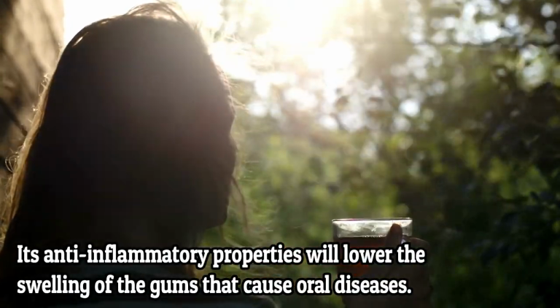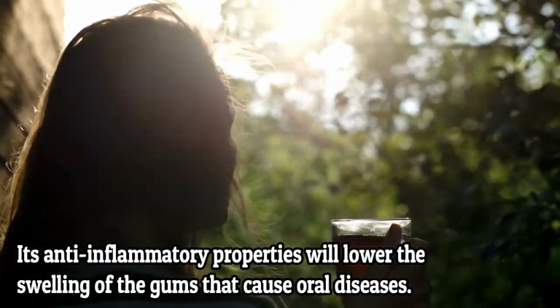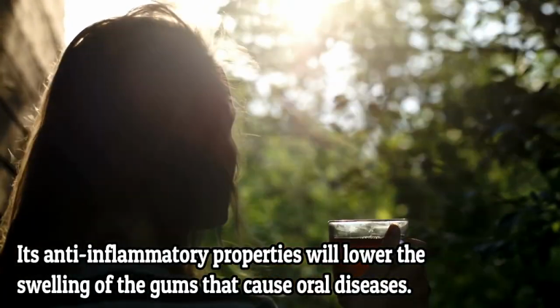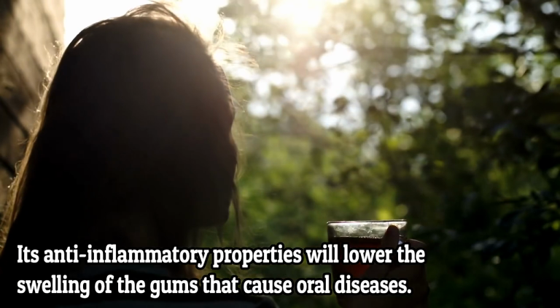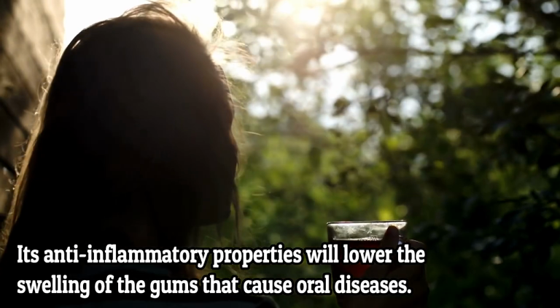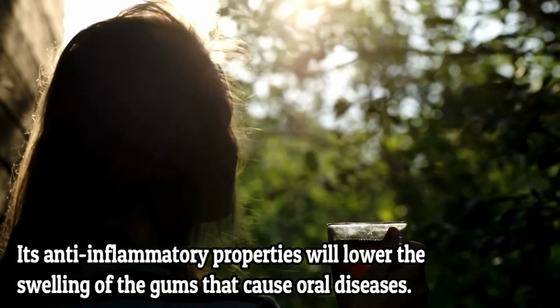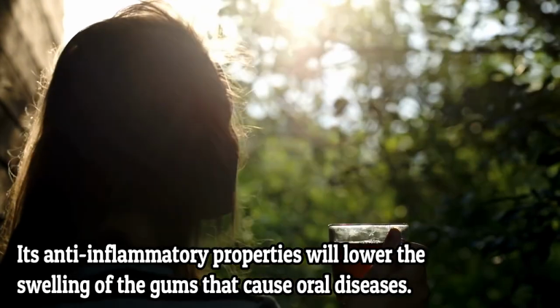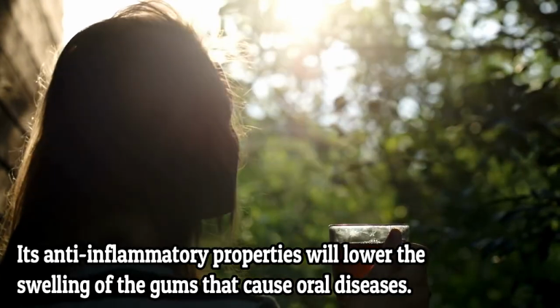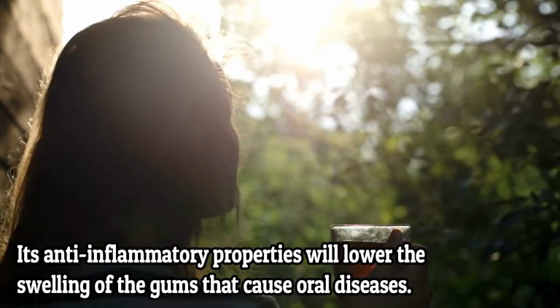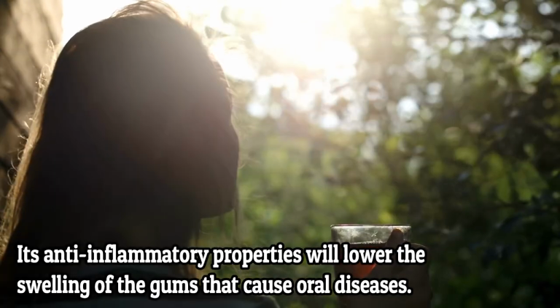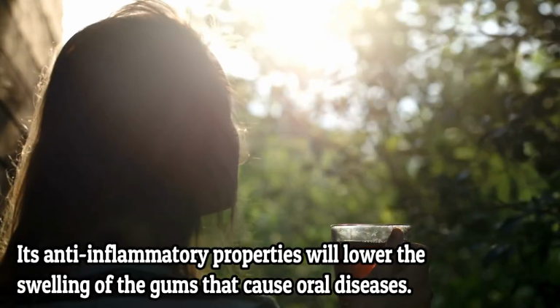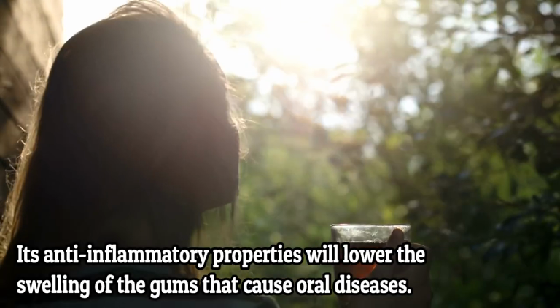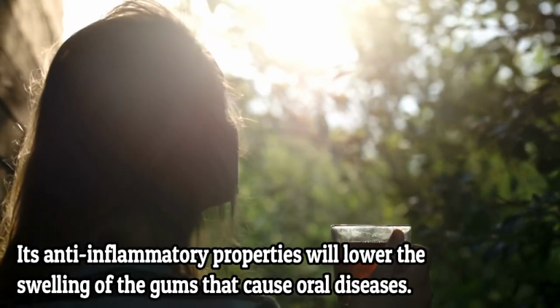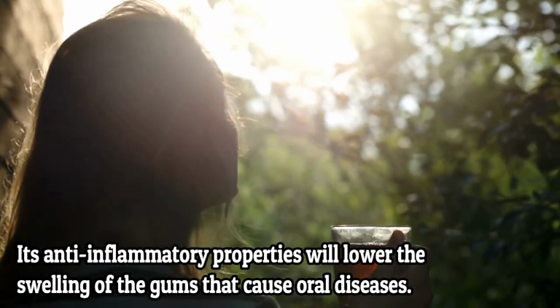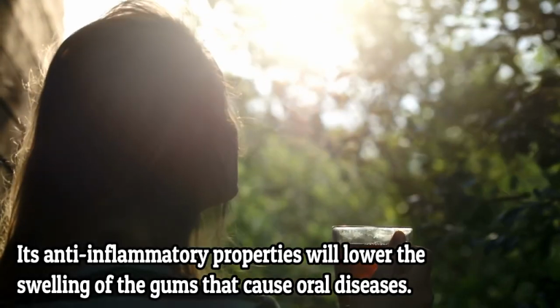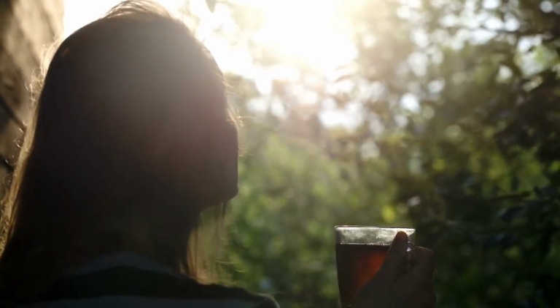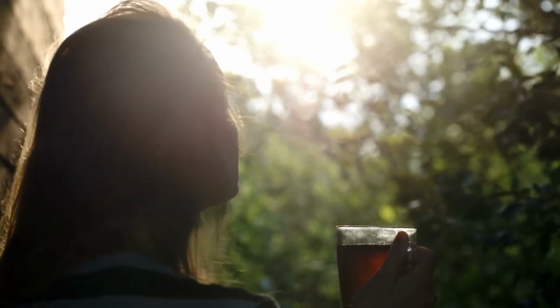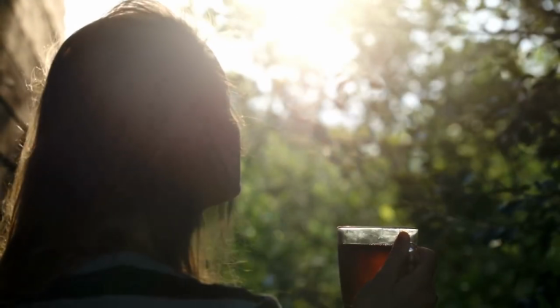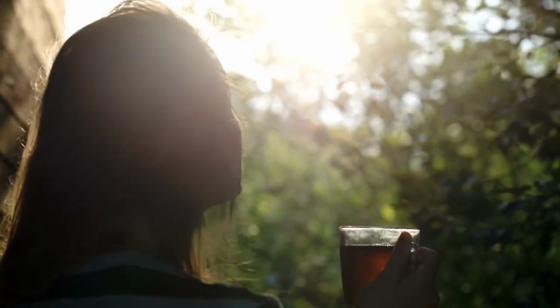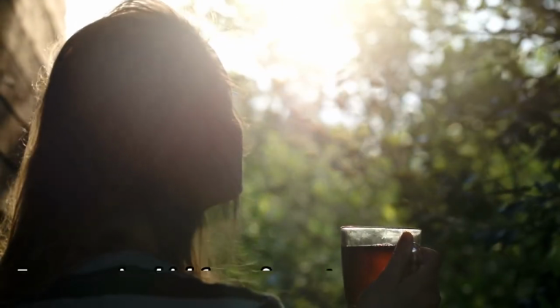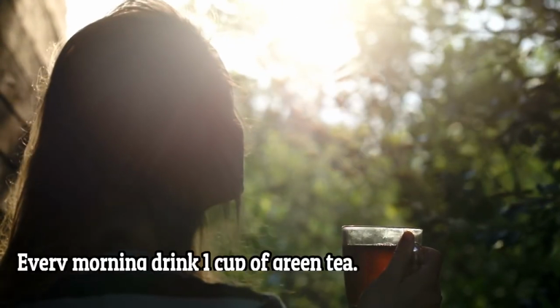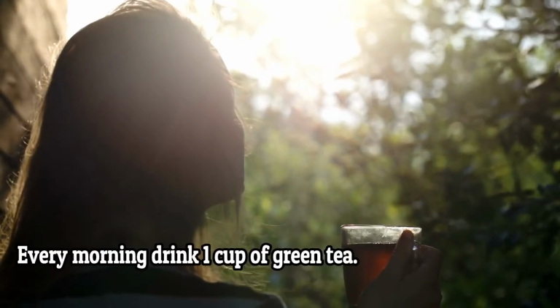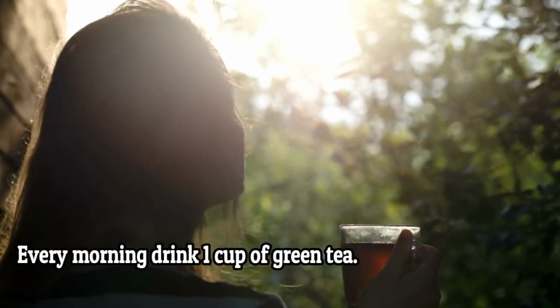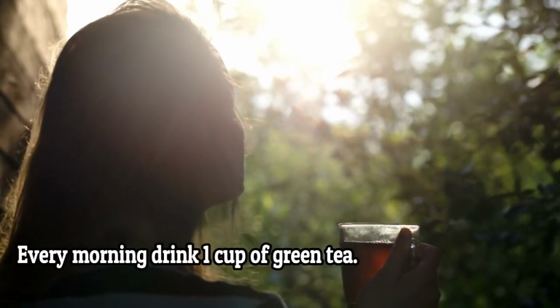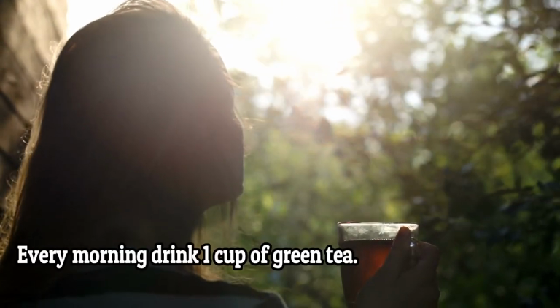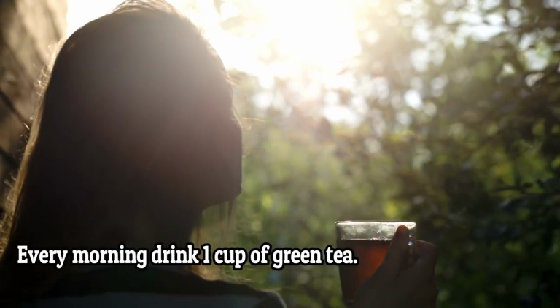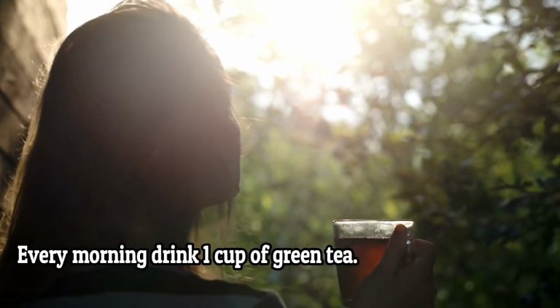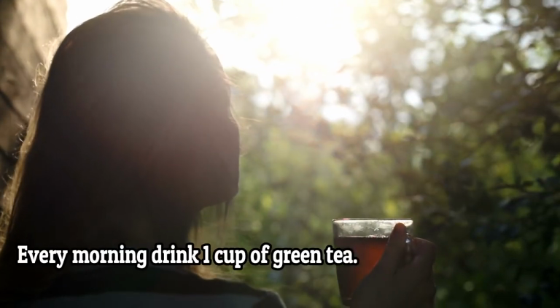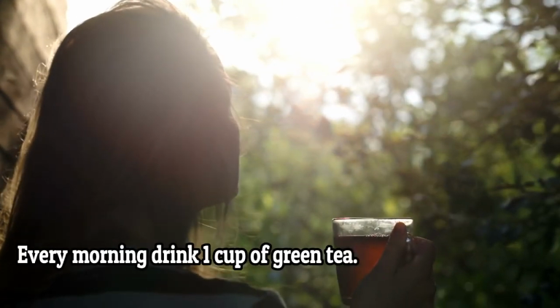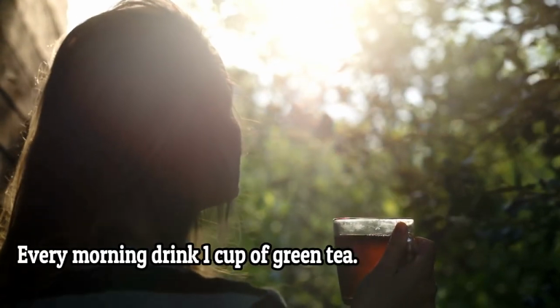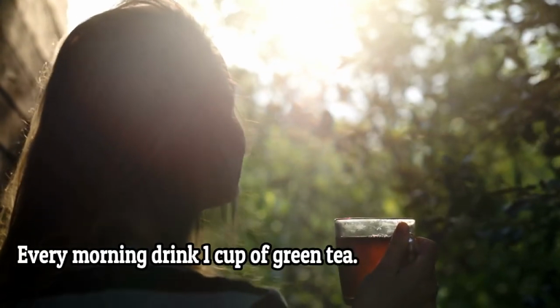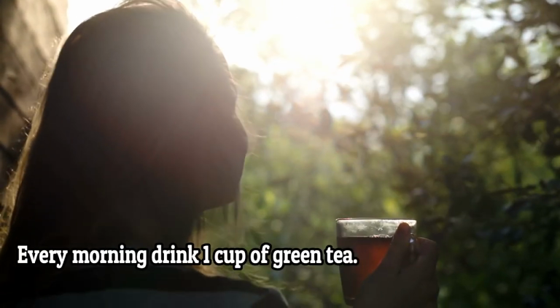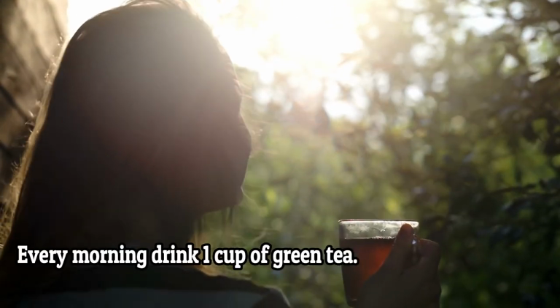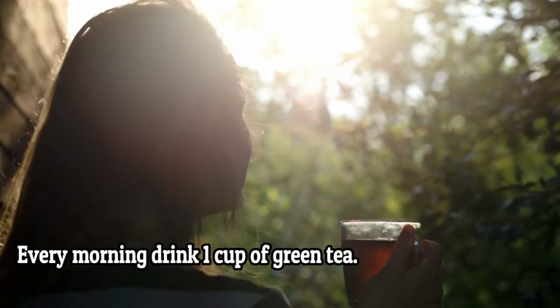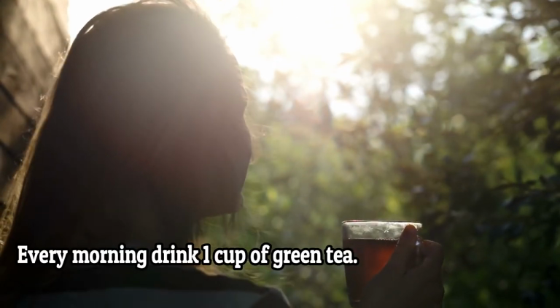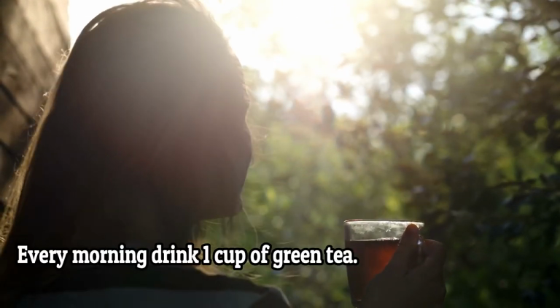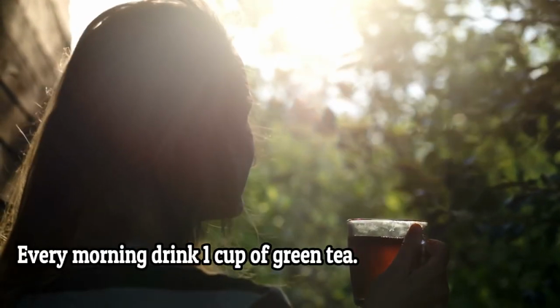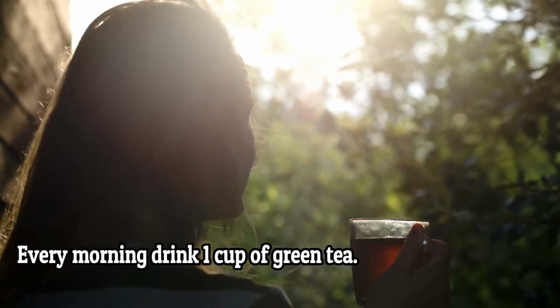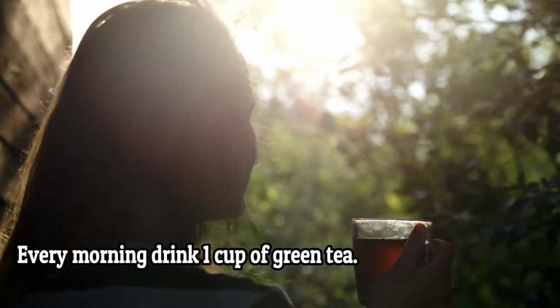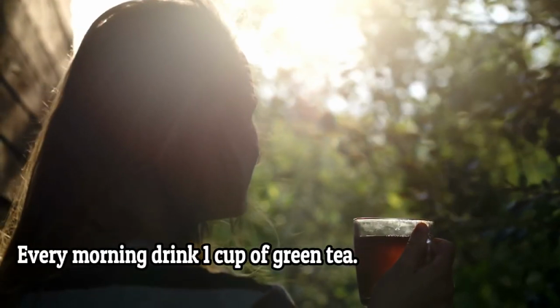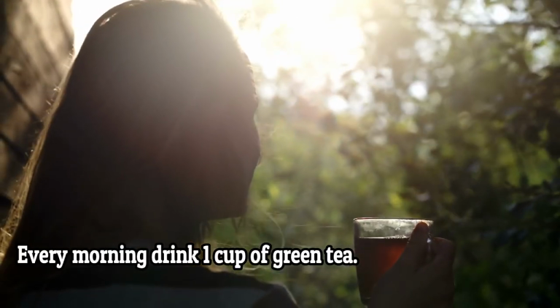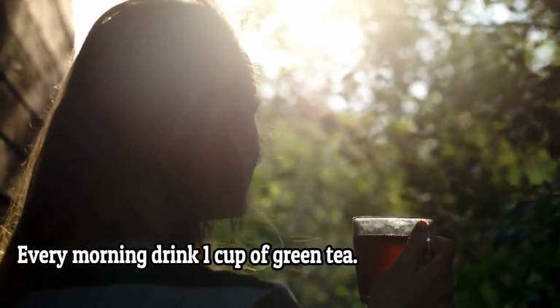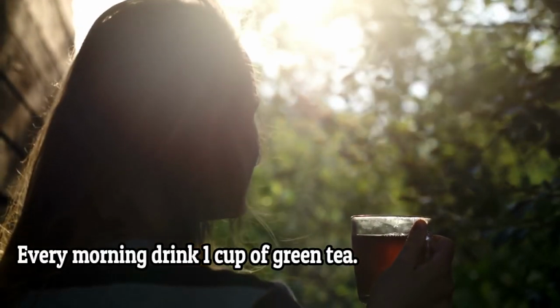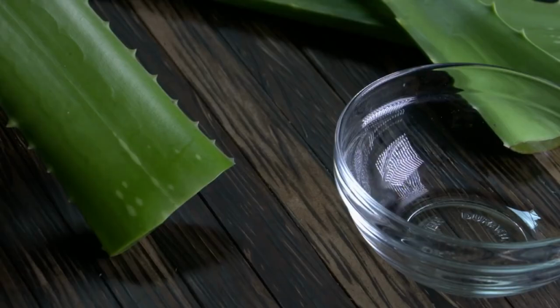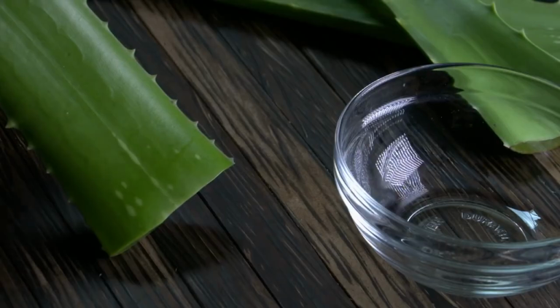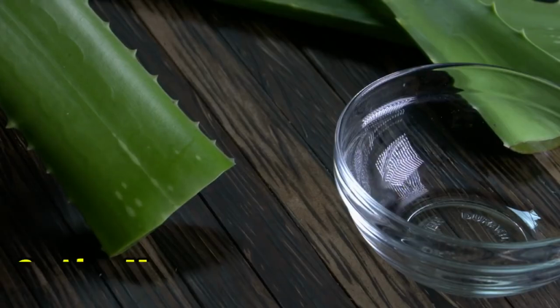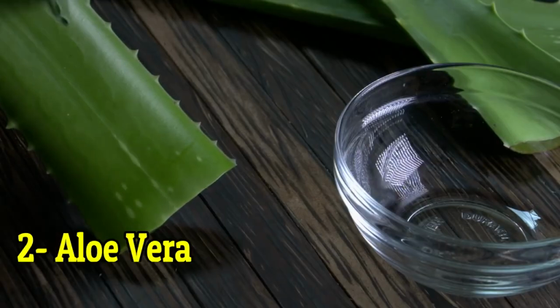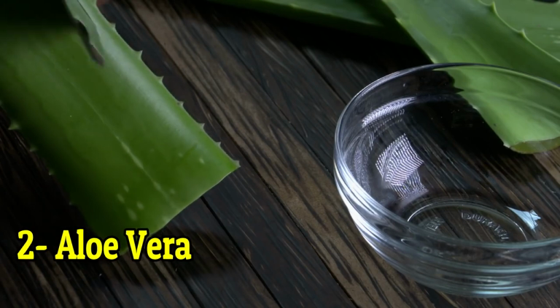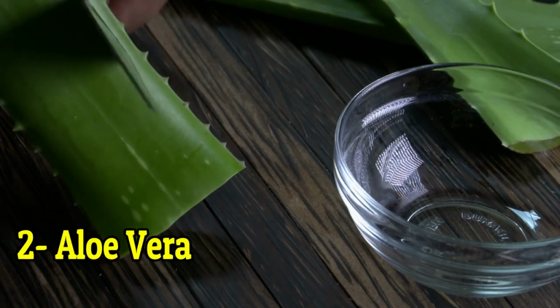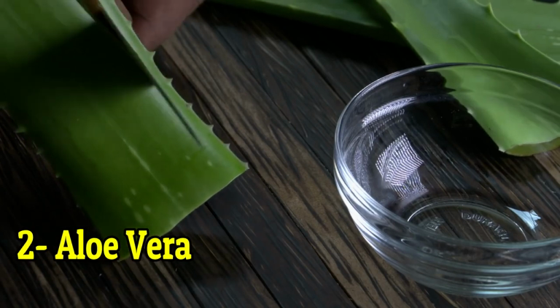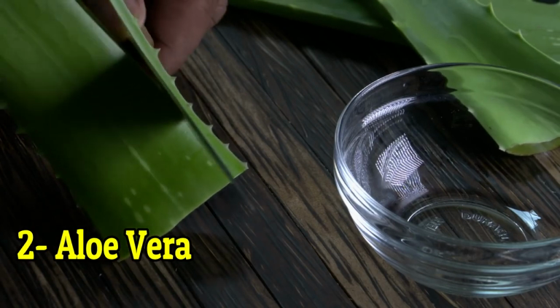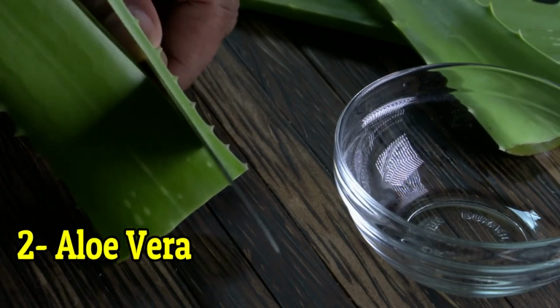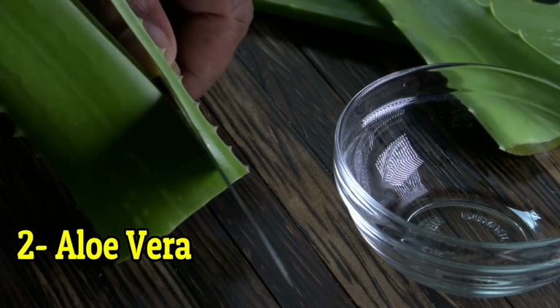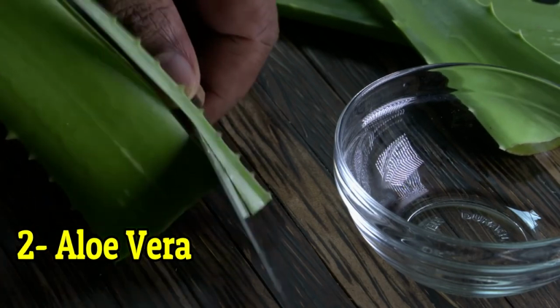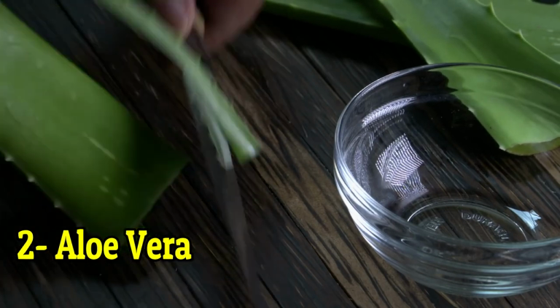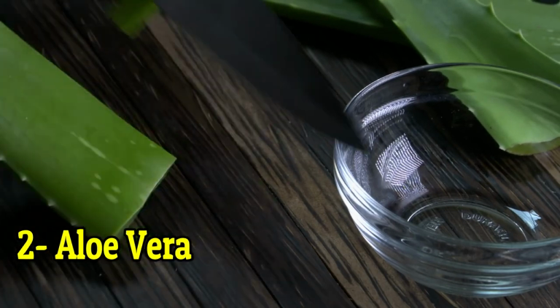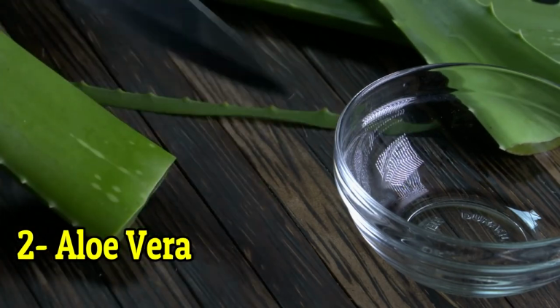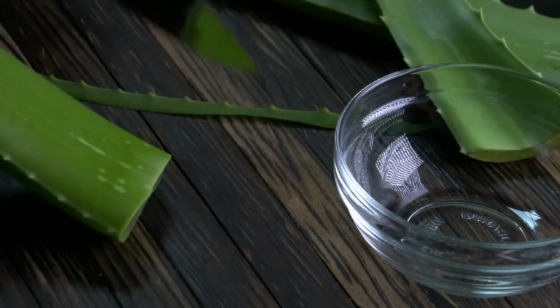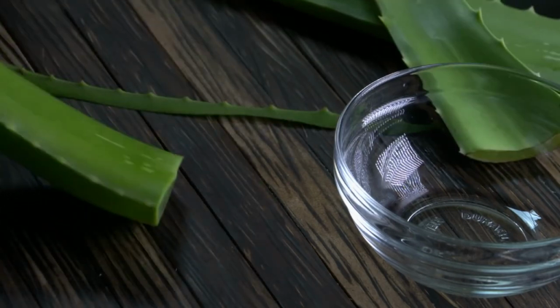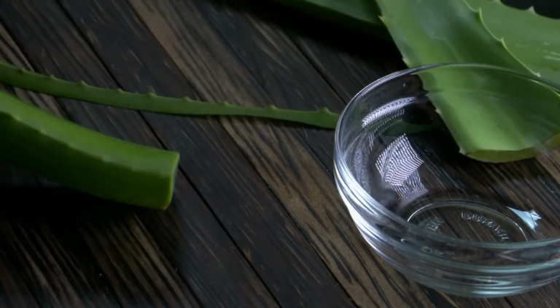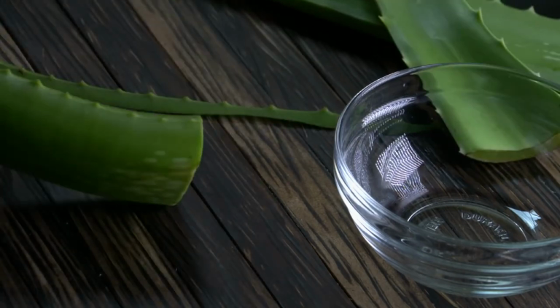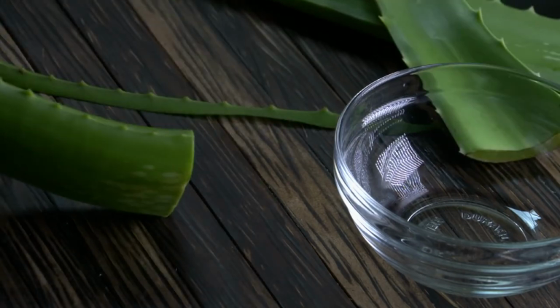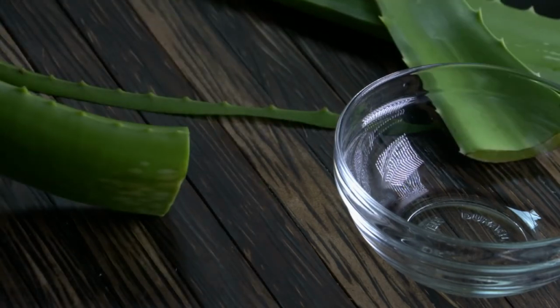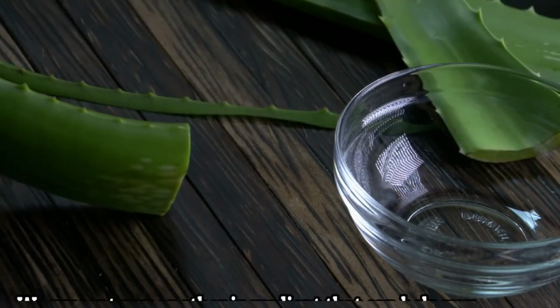How to use it: drink one cup of green tea every morning. Number two: aloe vera. We present you another ingredient that can help you with the gum problem.